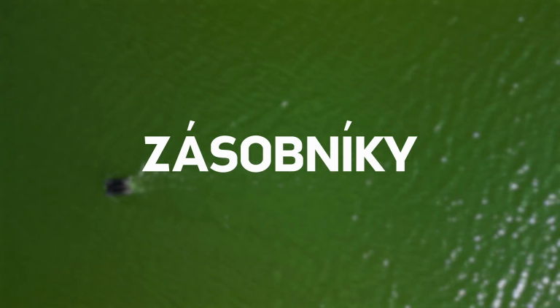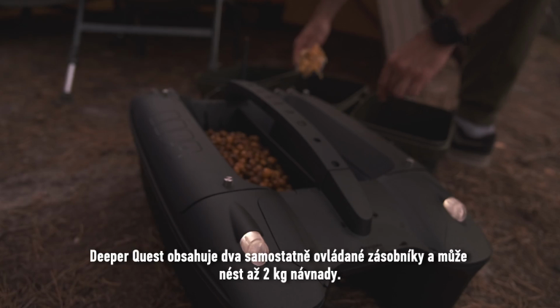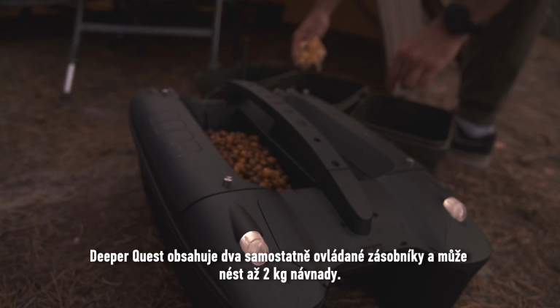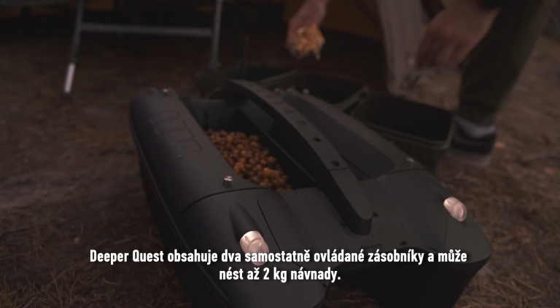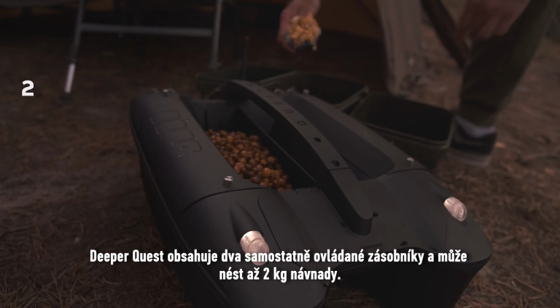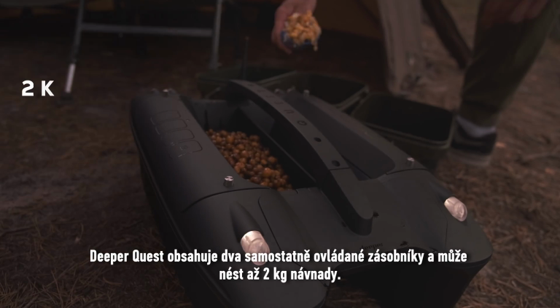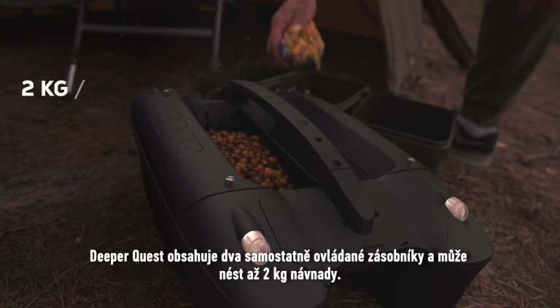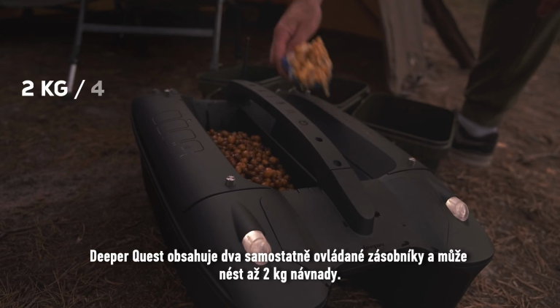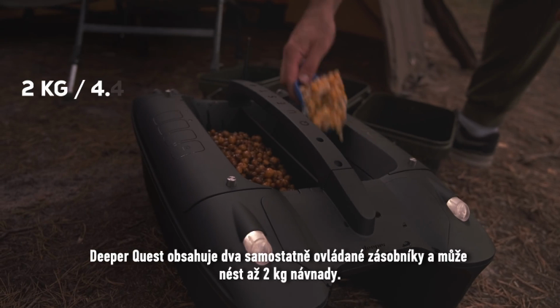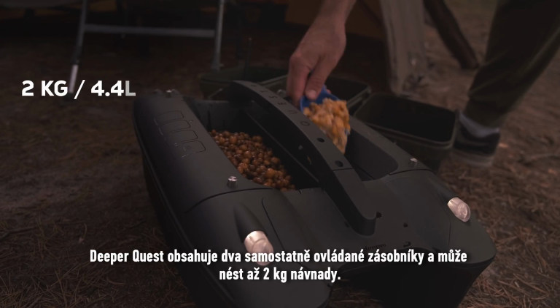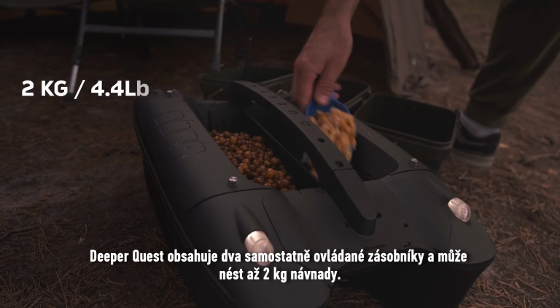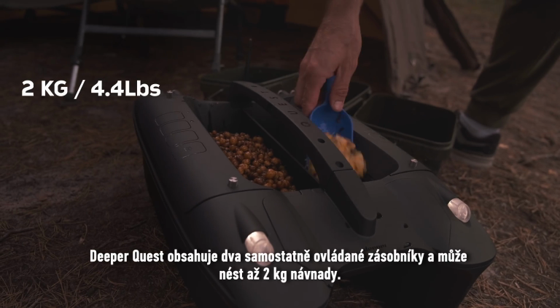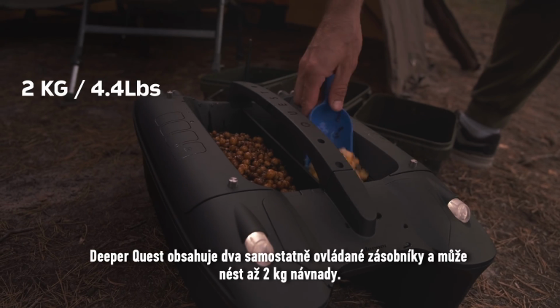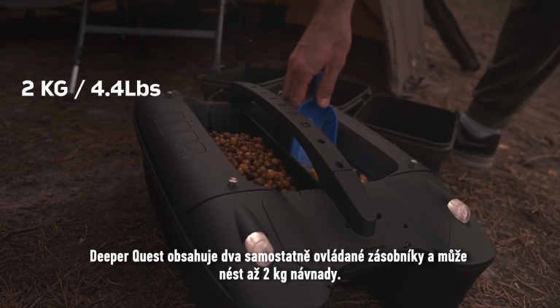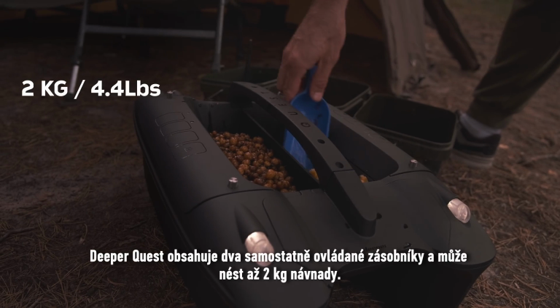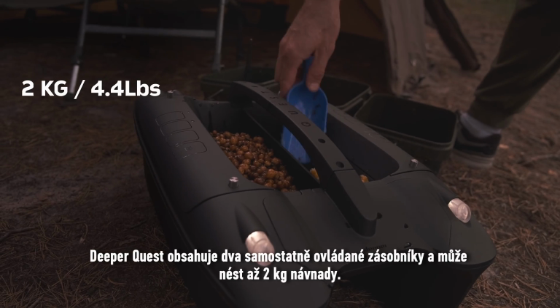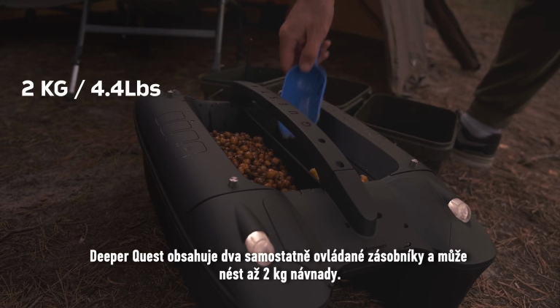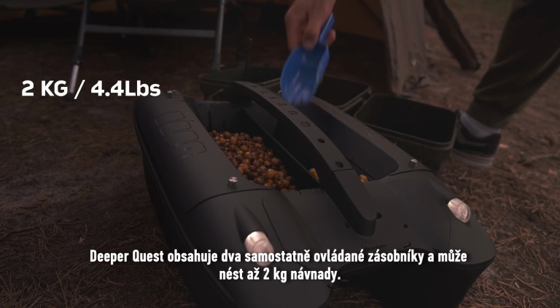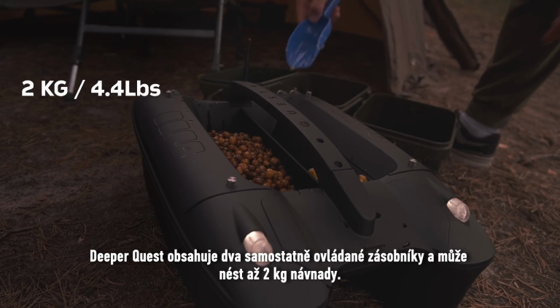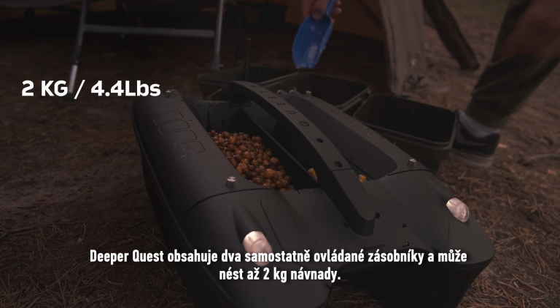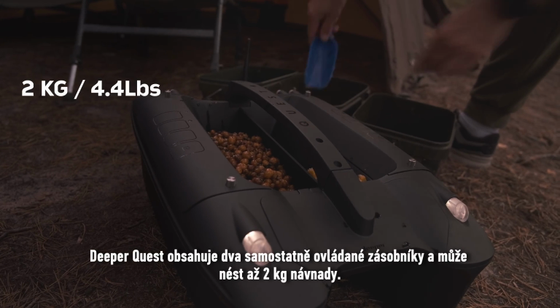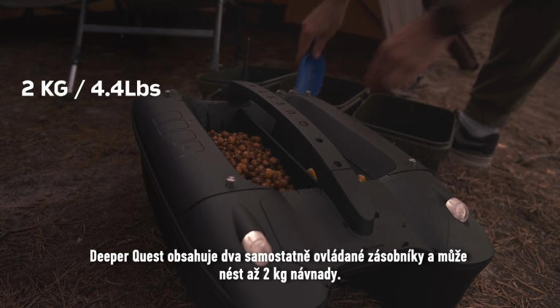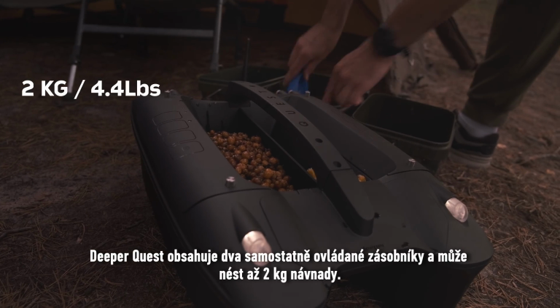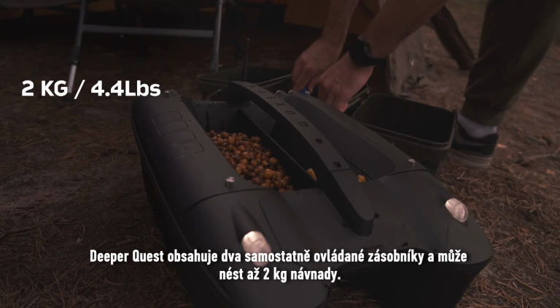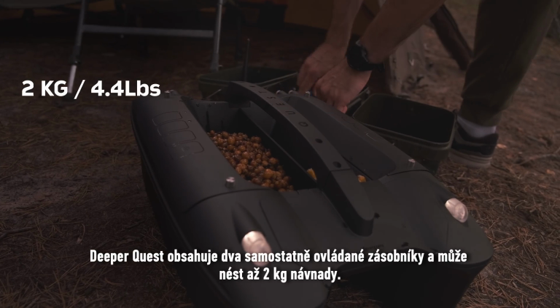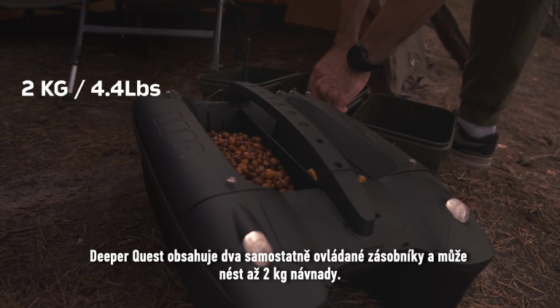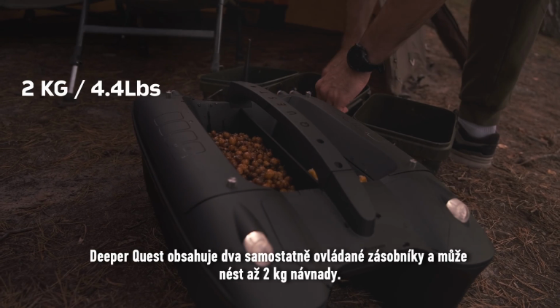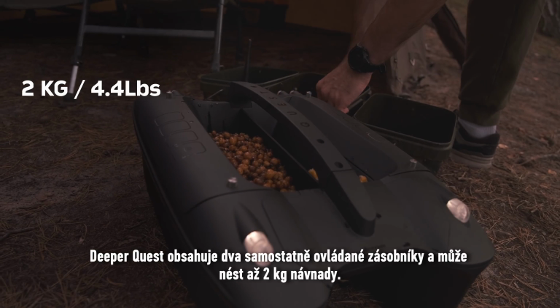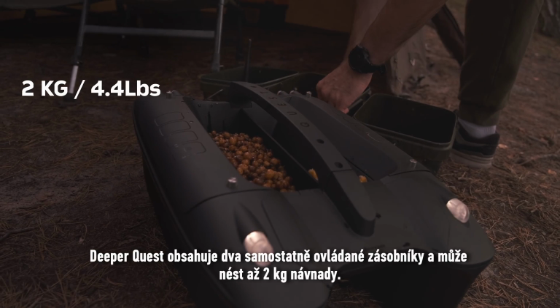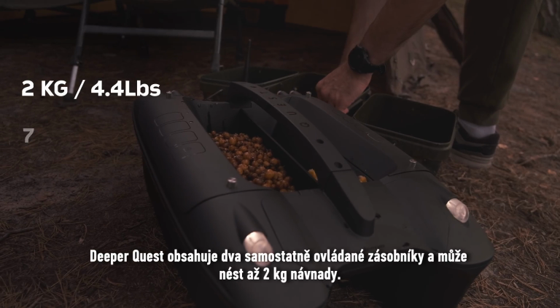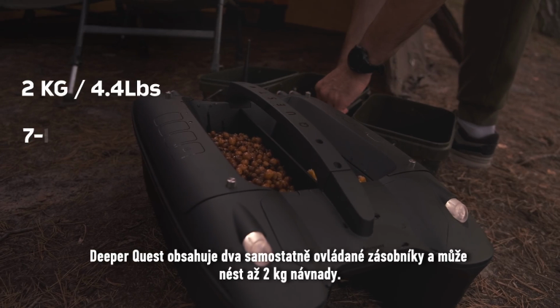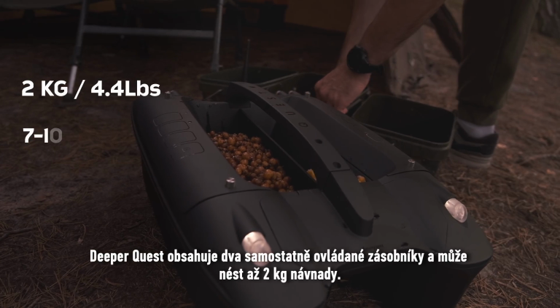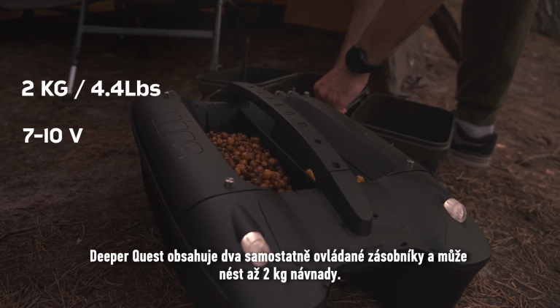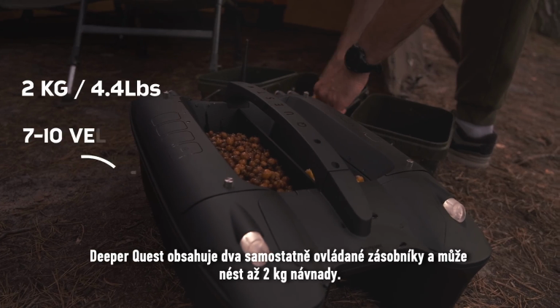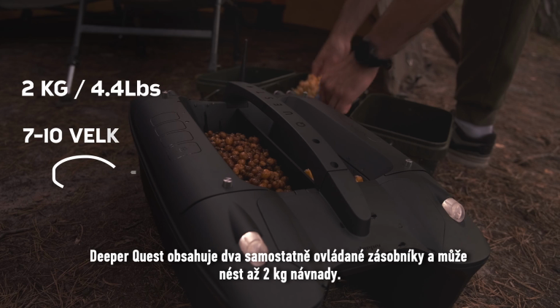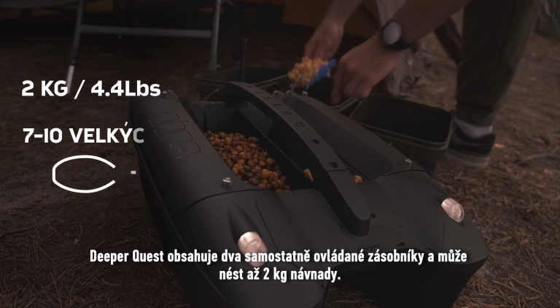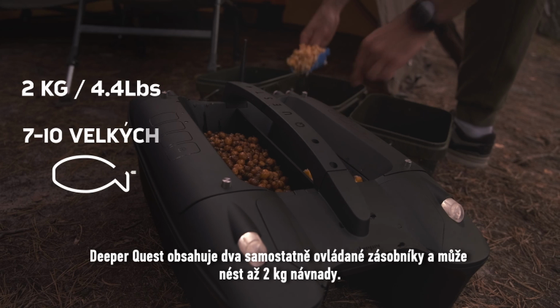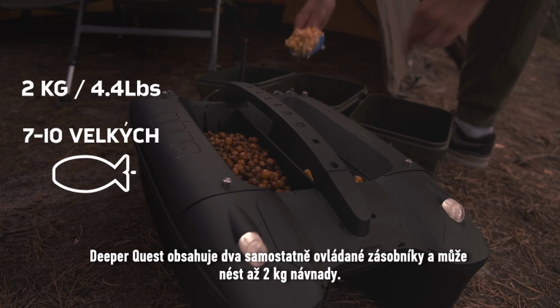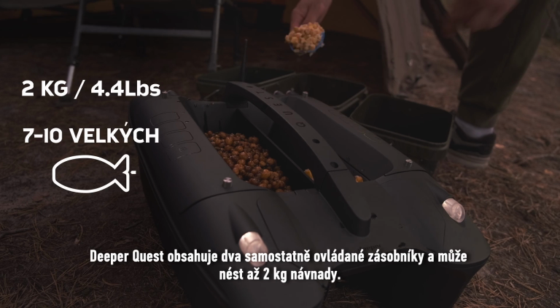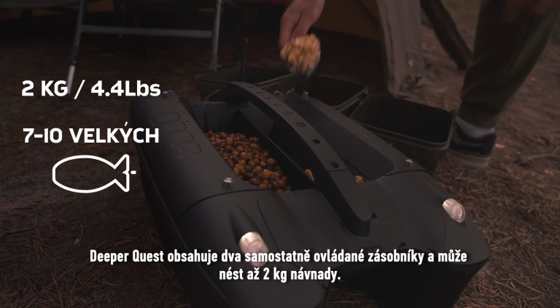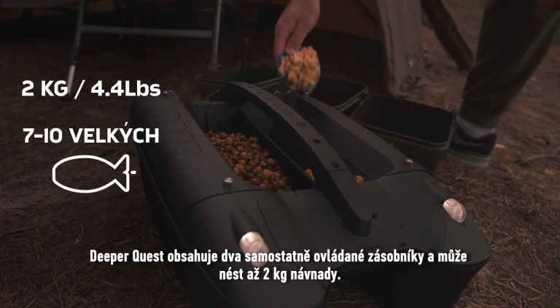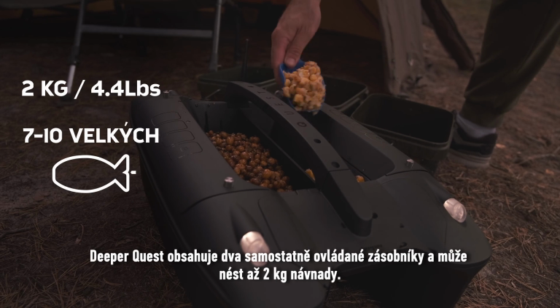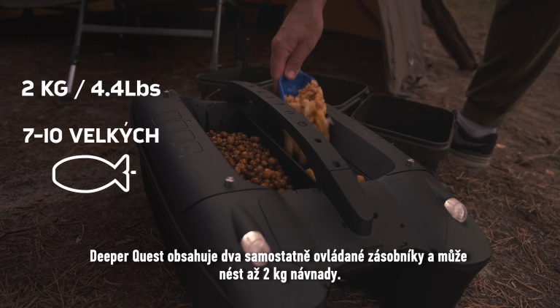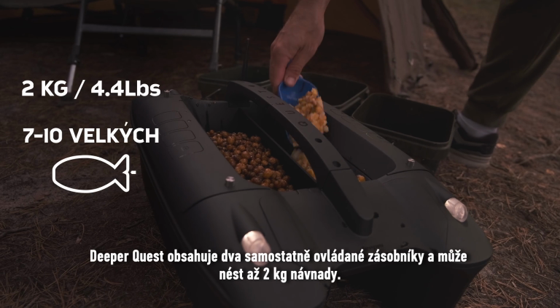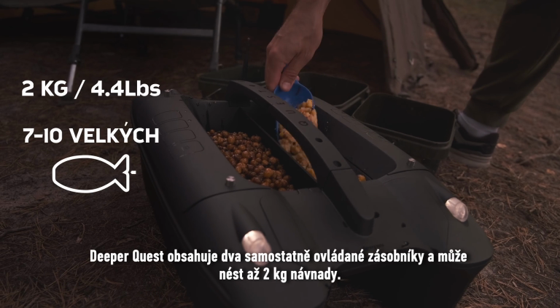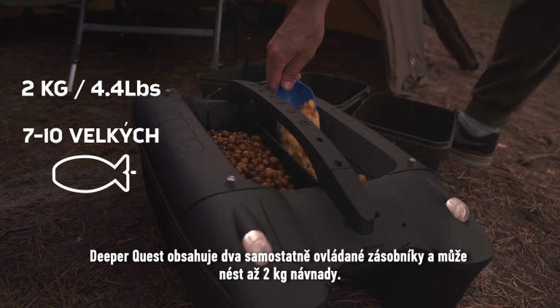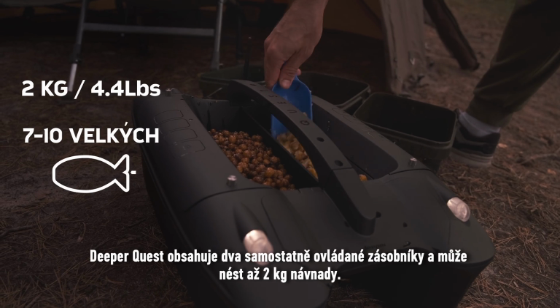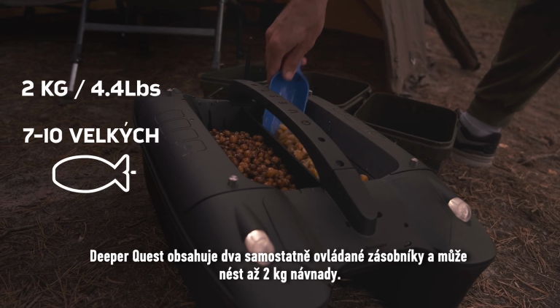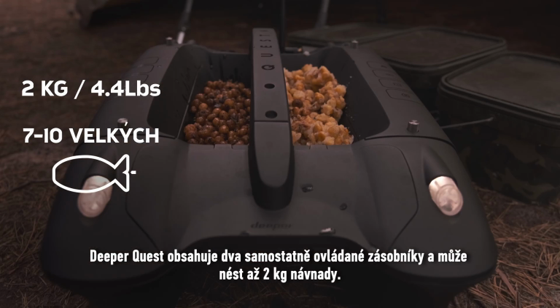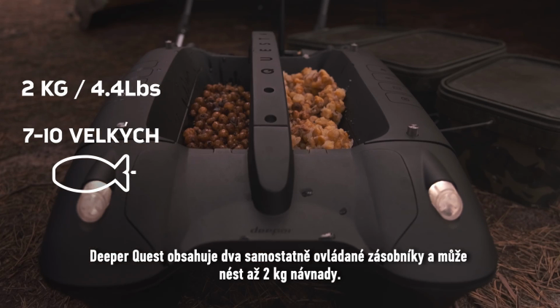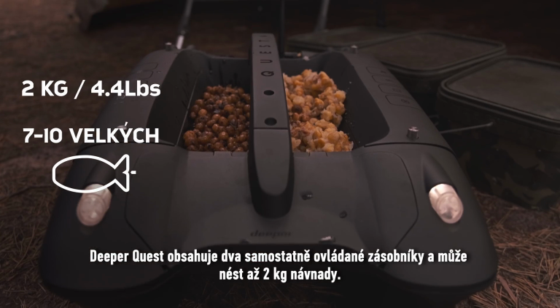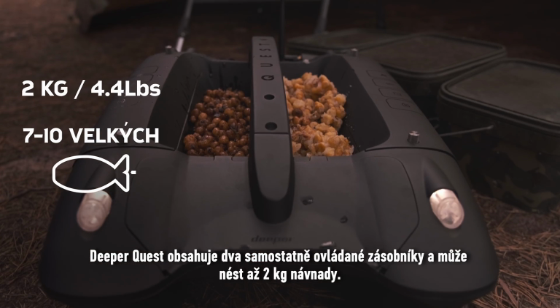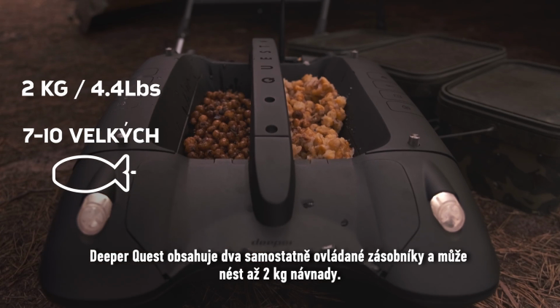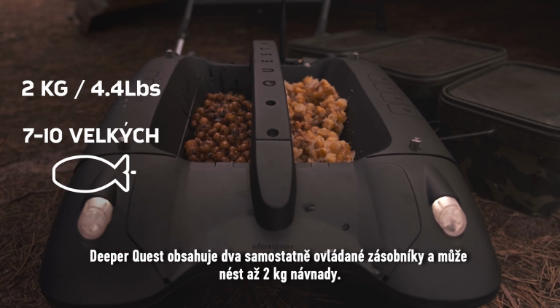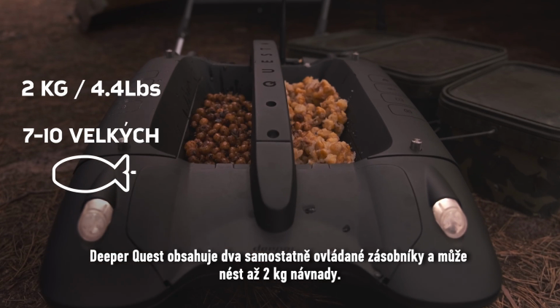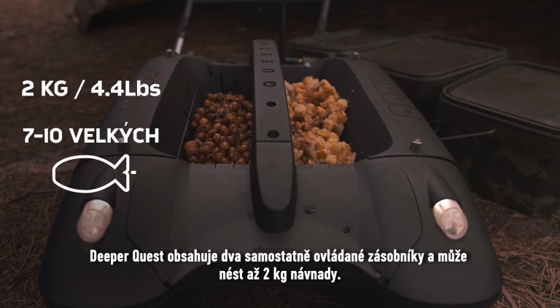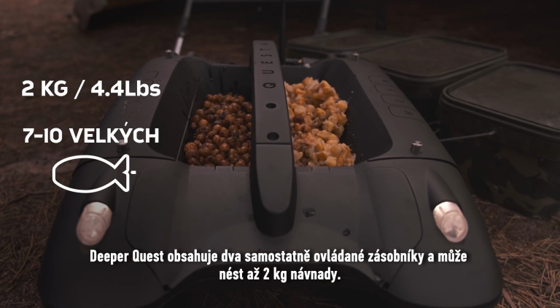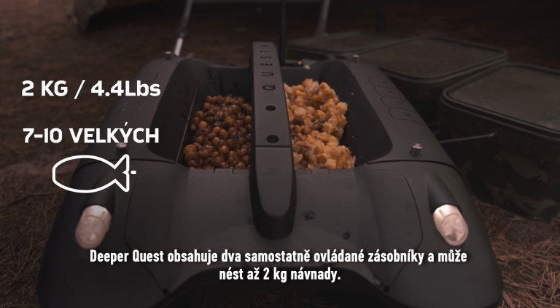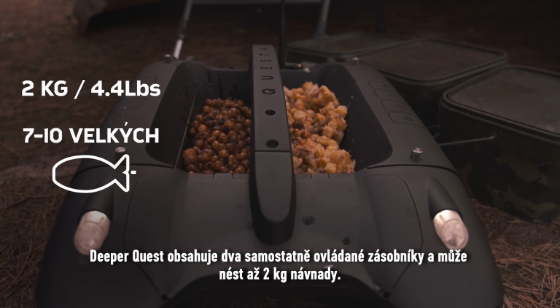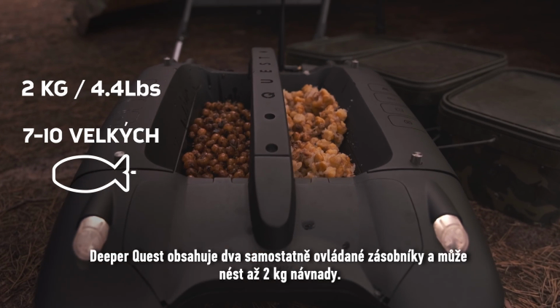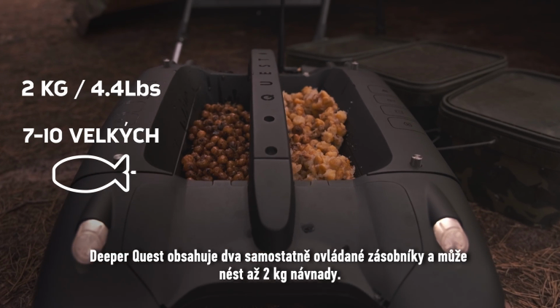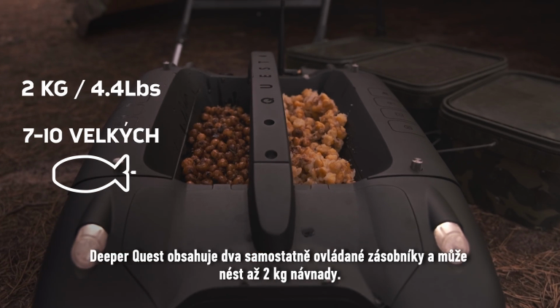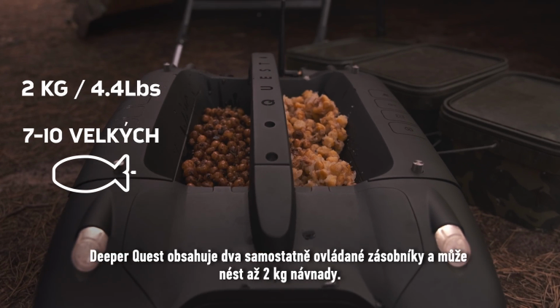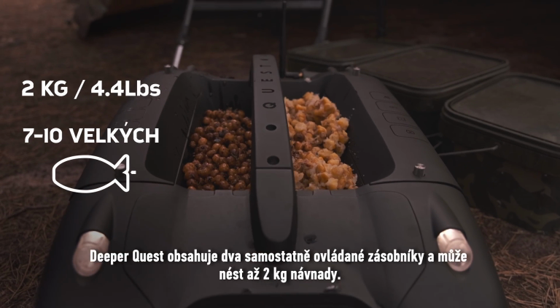DeeperQuest incorporates two separately controlled hoppers and can carry up to two kilograms, over four pounds, of bait.